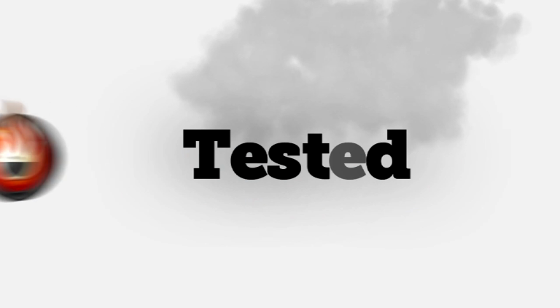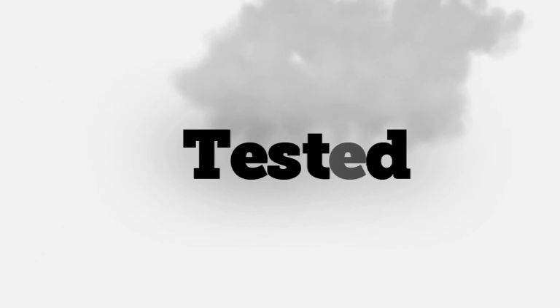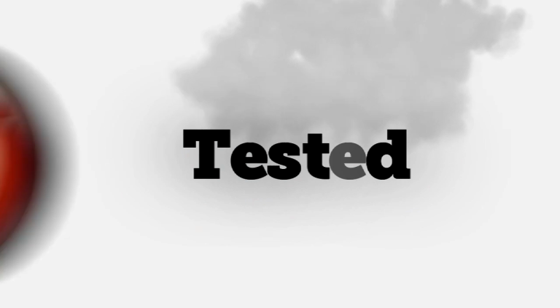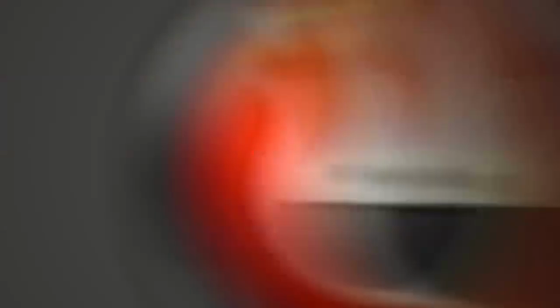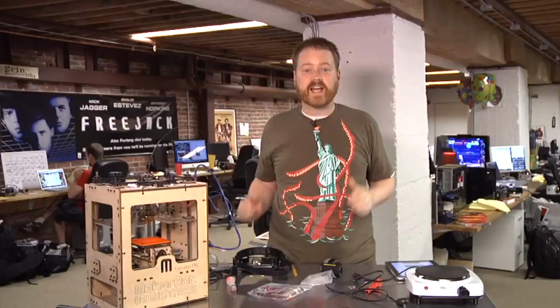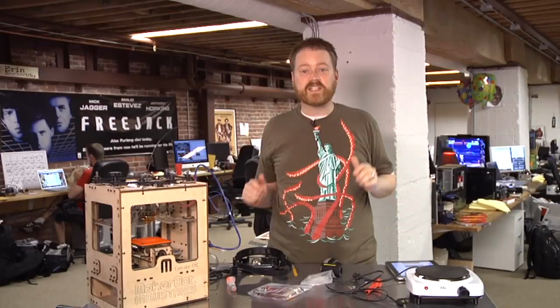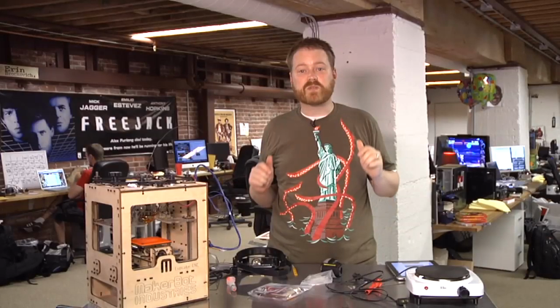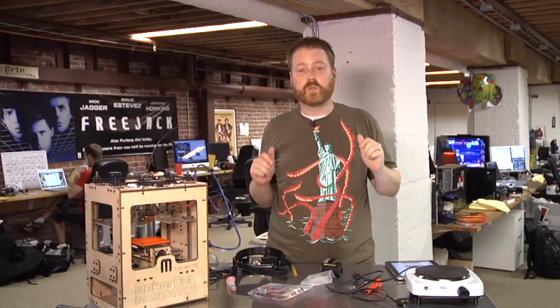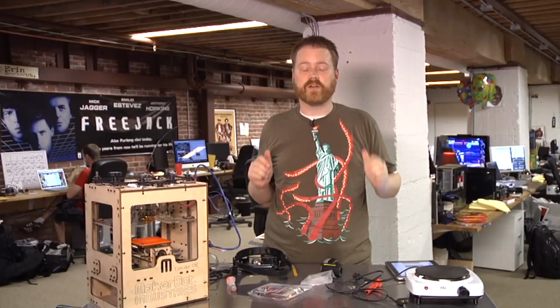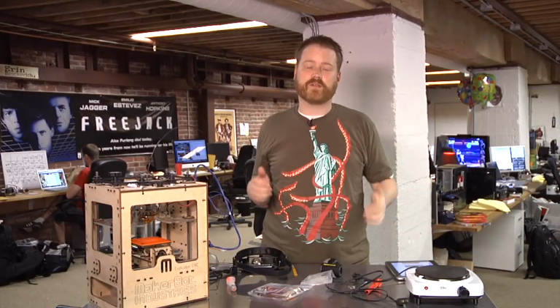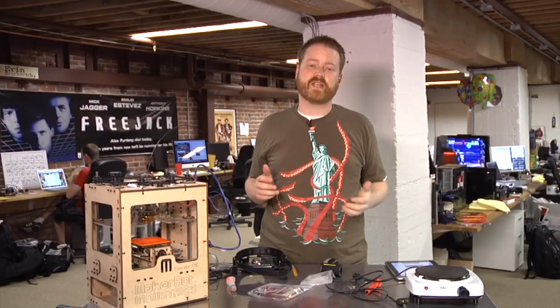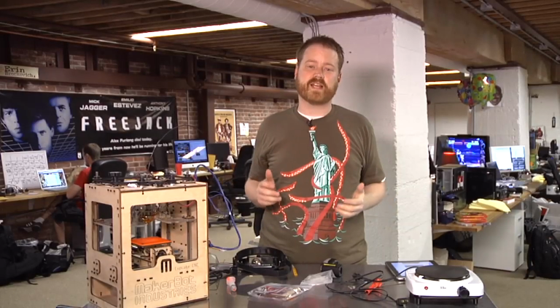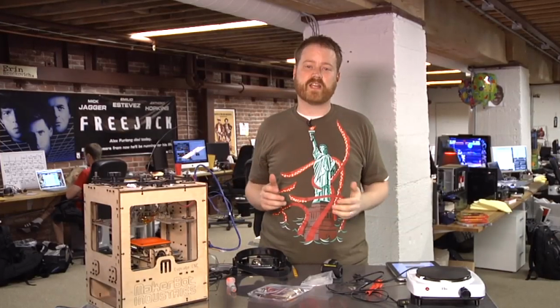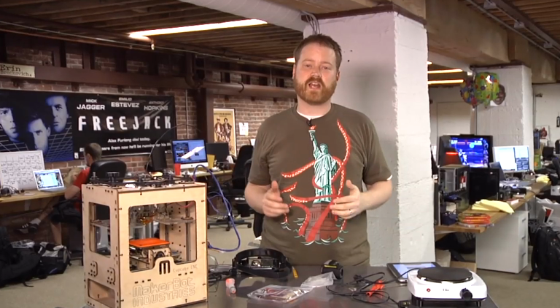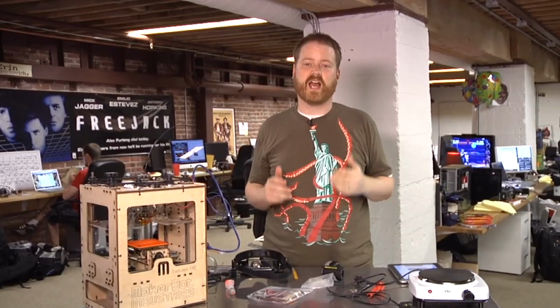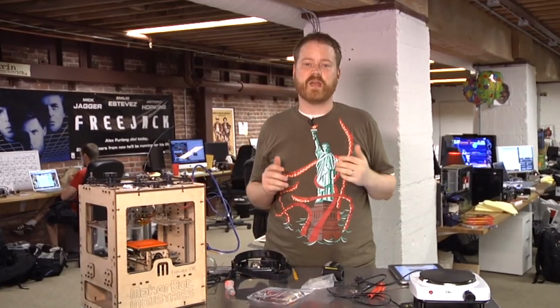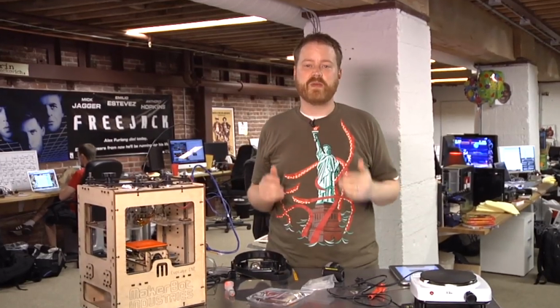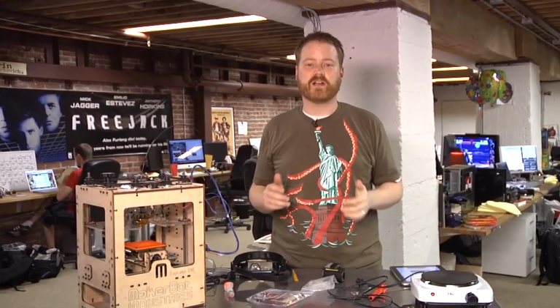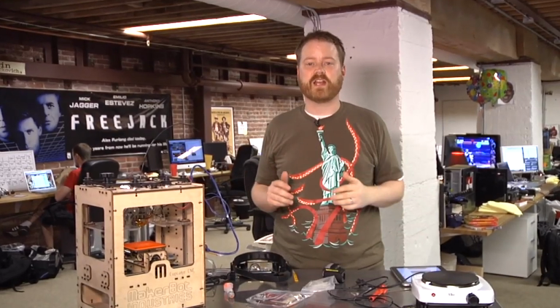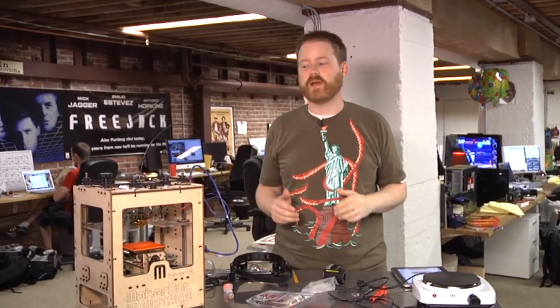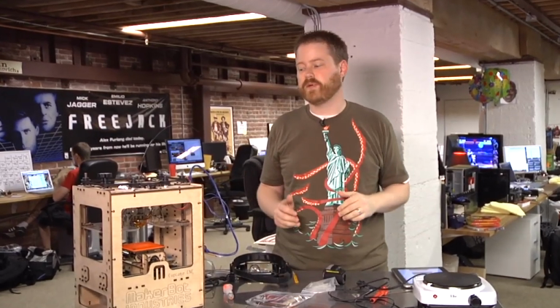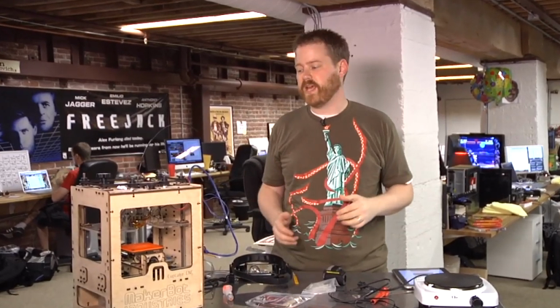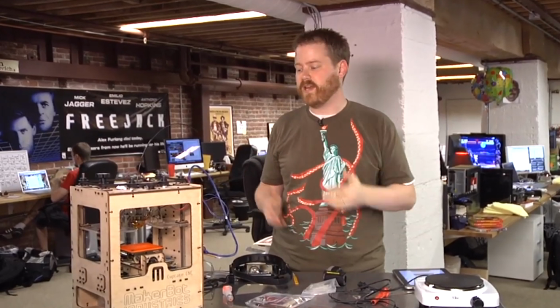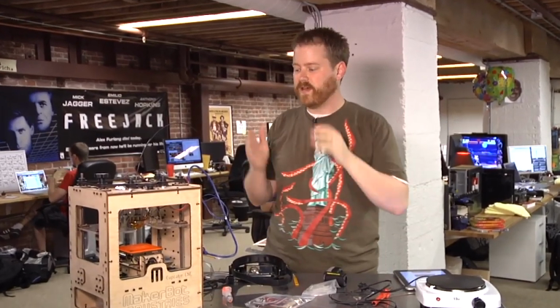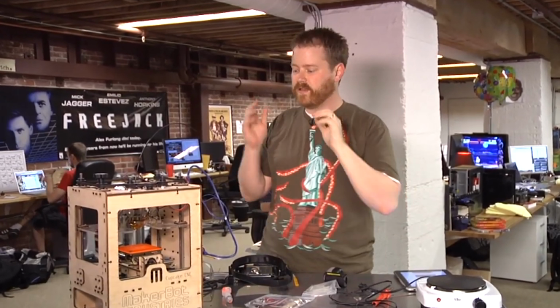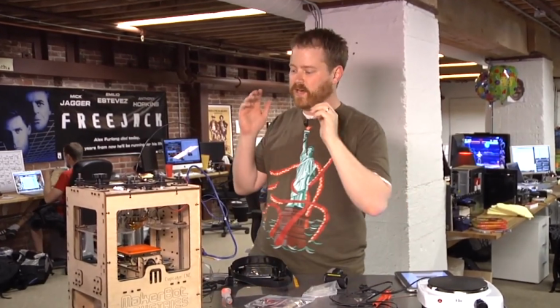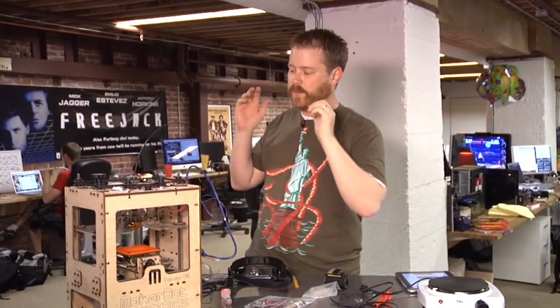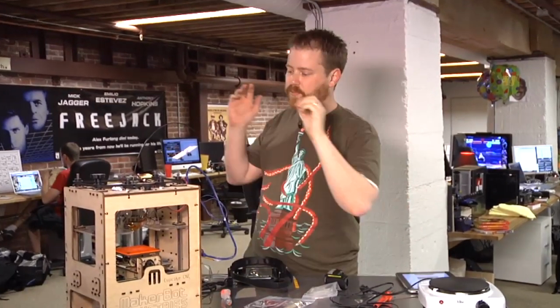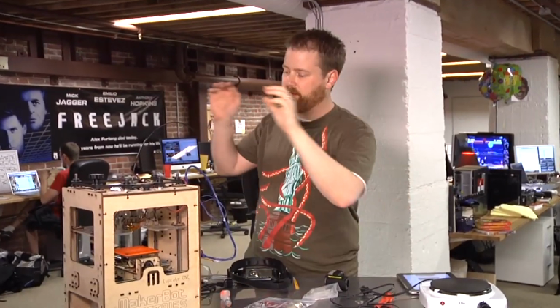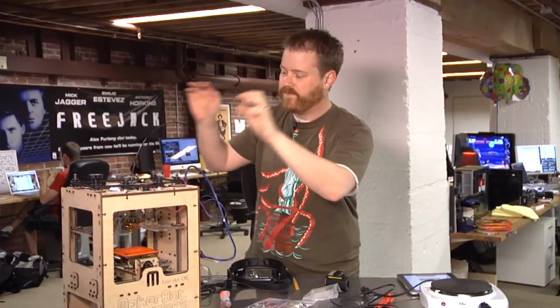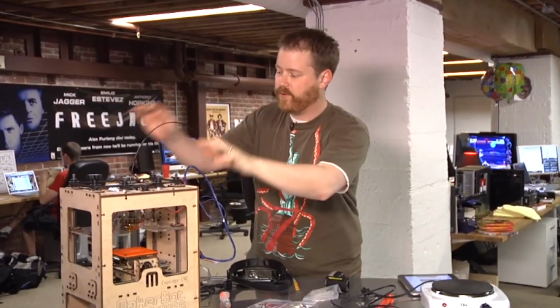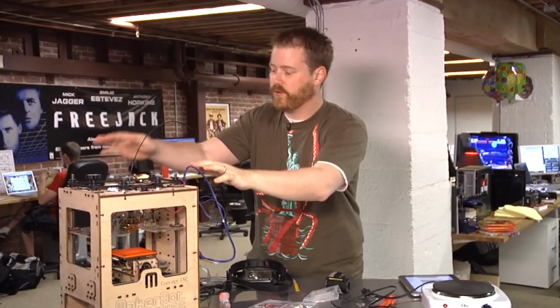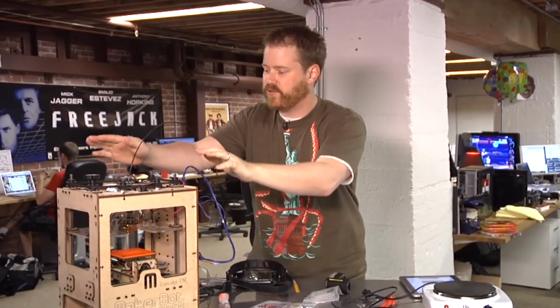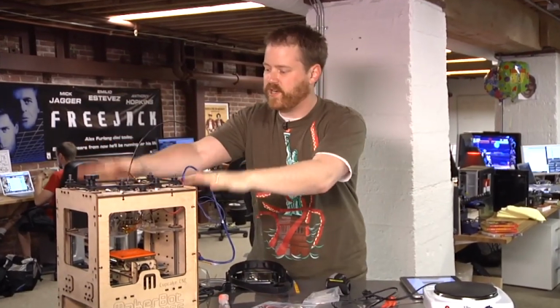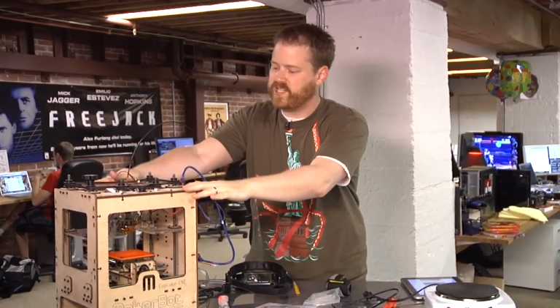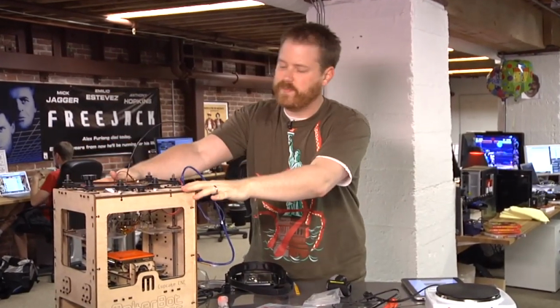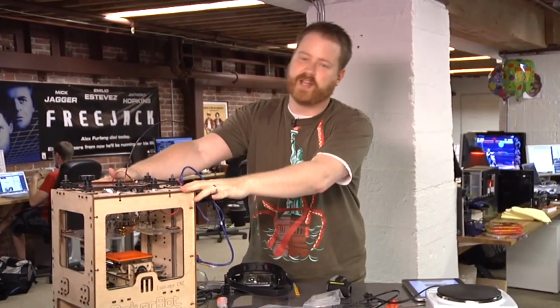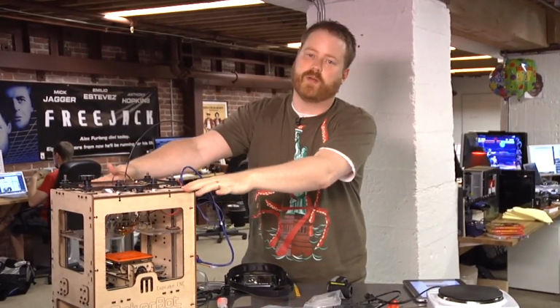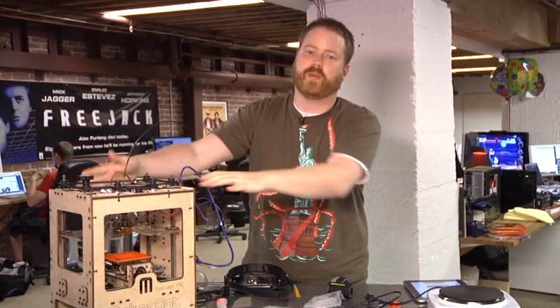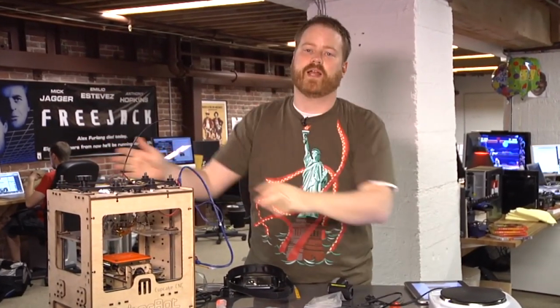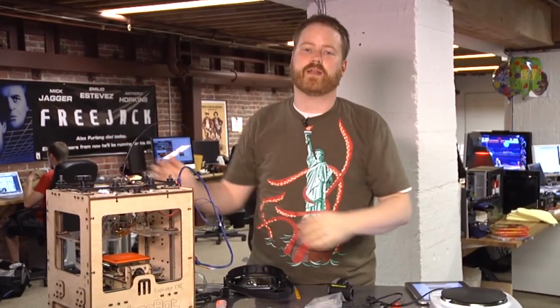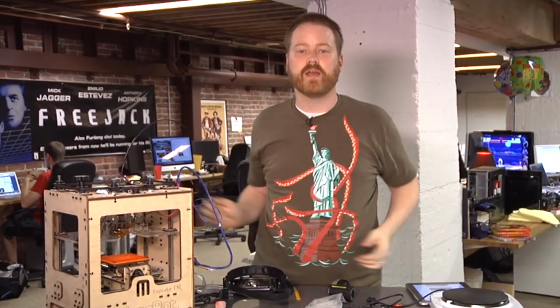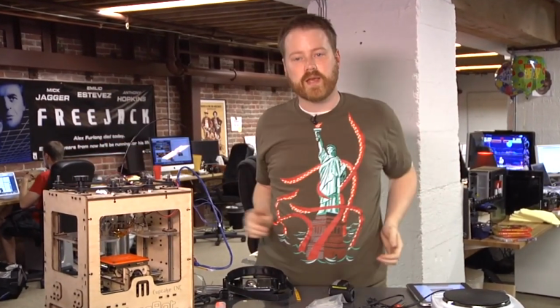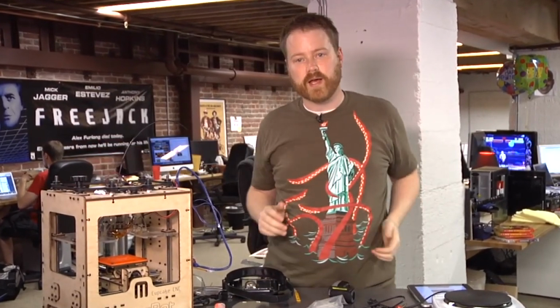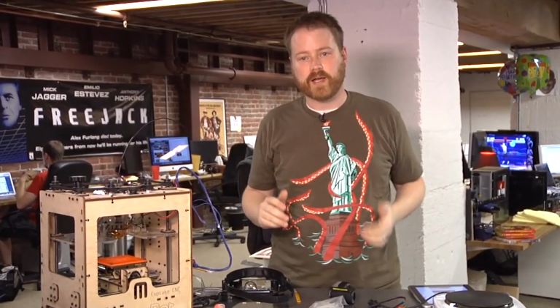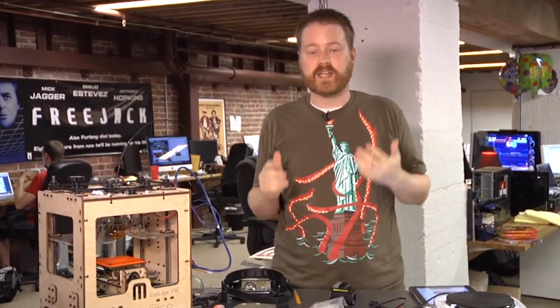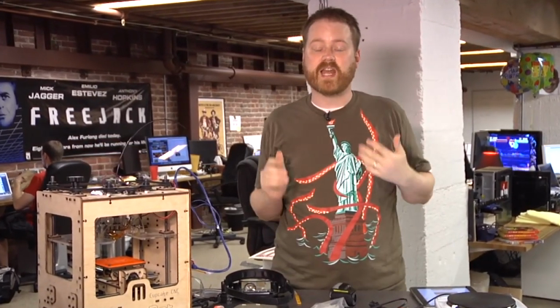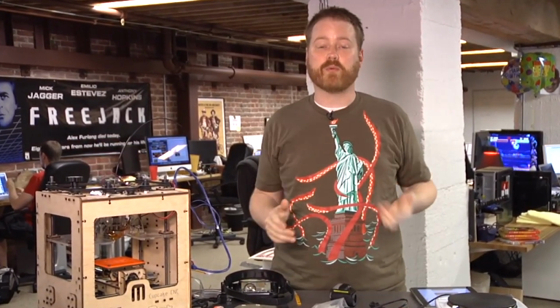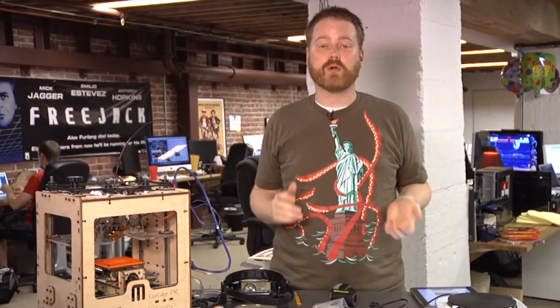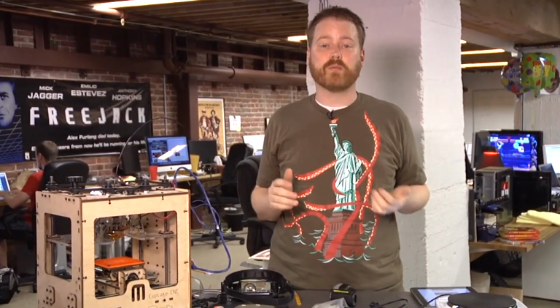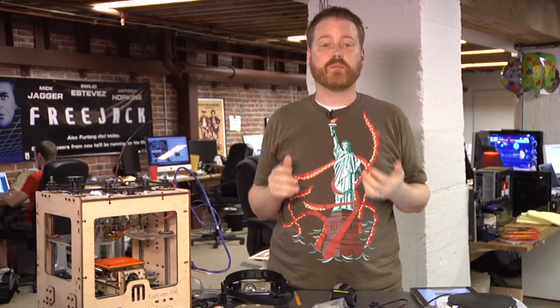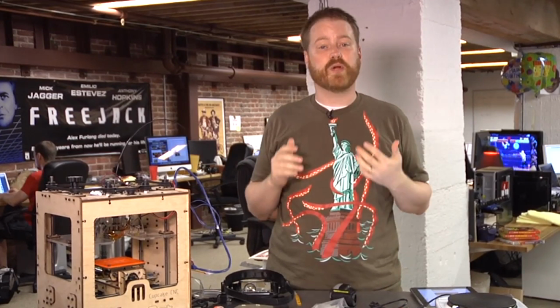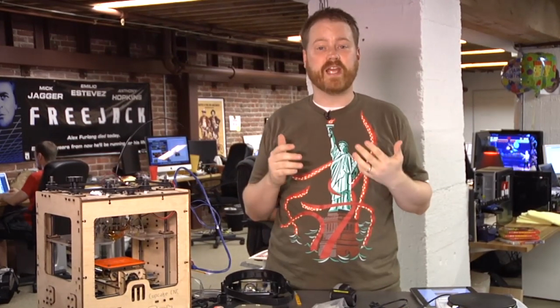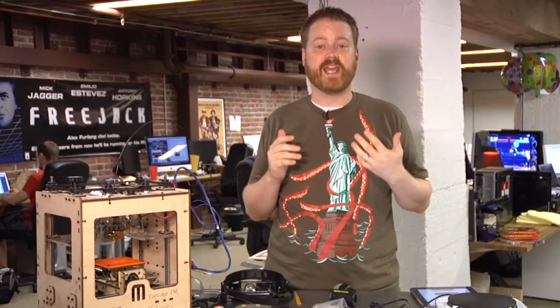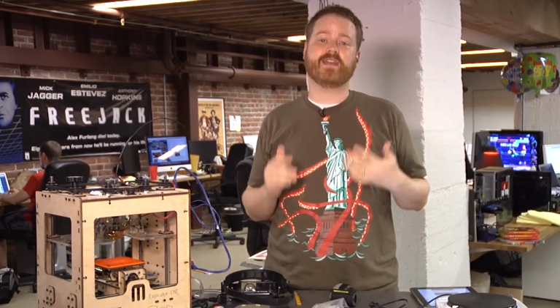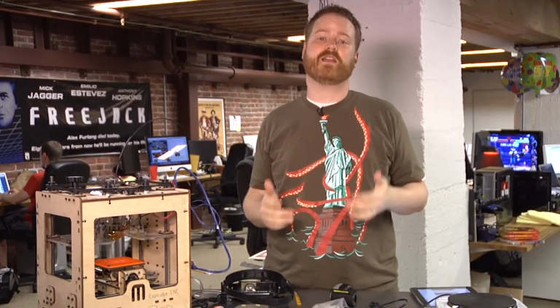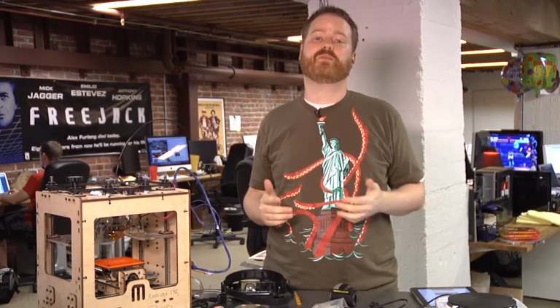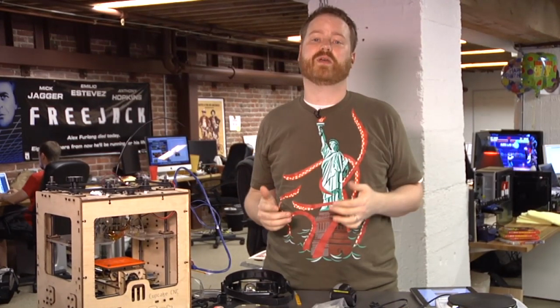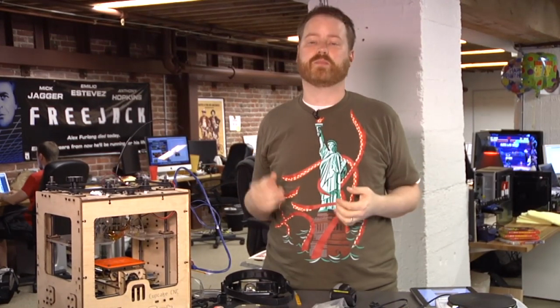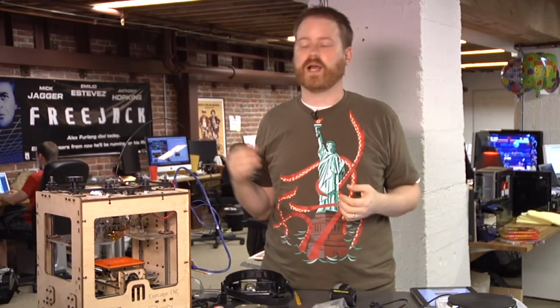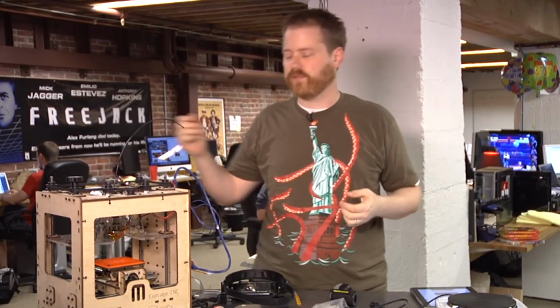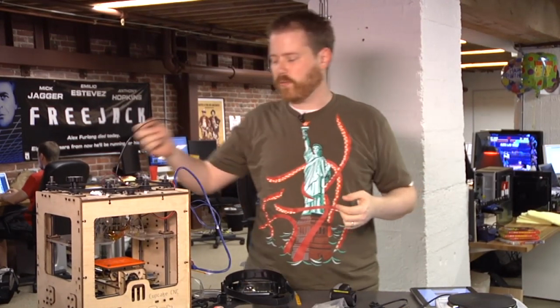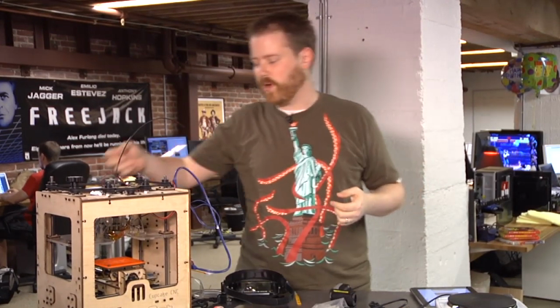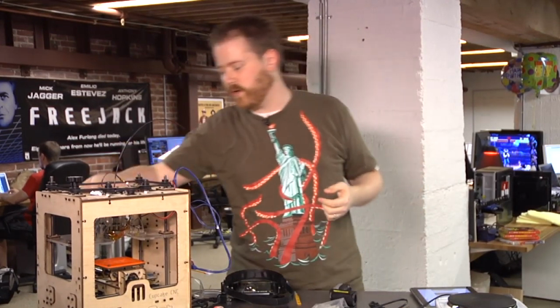Hey guys, it's Will from Test It. I am here today with another upgrade for the trusty MakerBot. Today we're putting a heated build platform on.